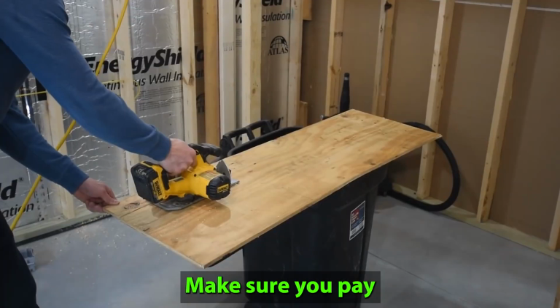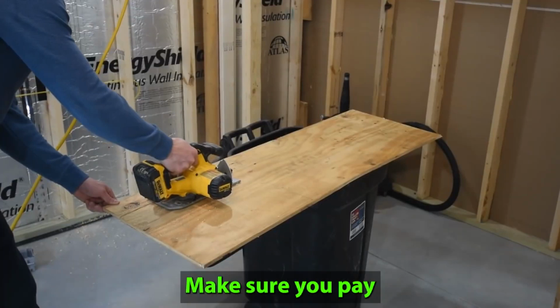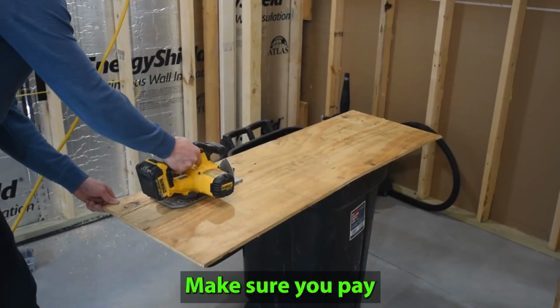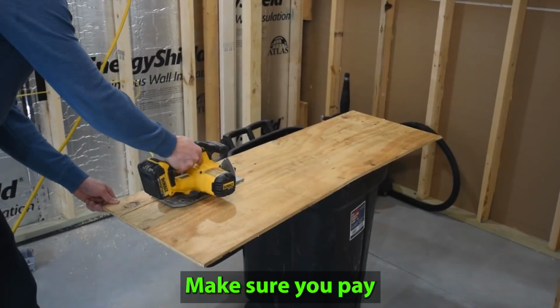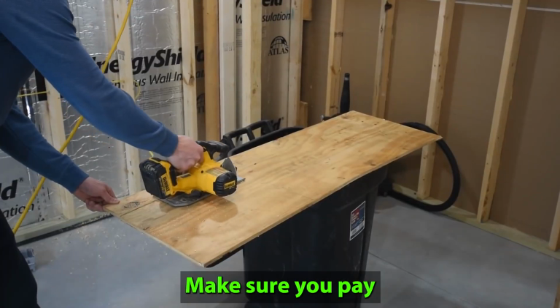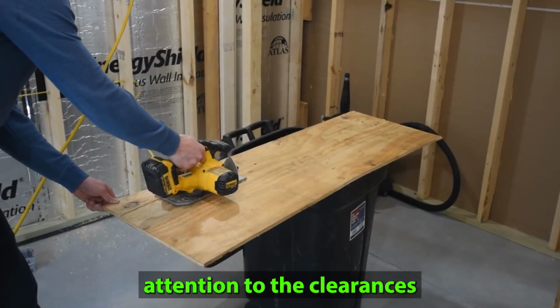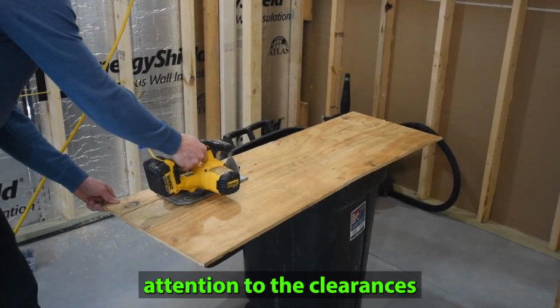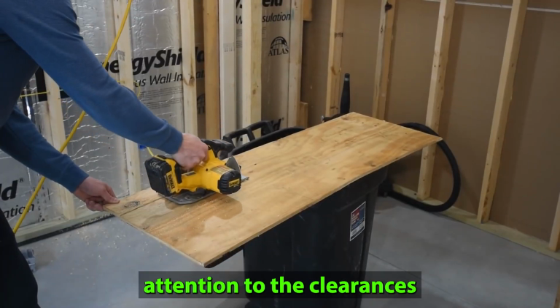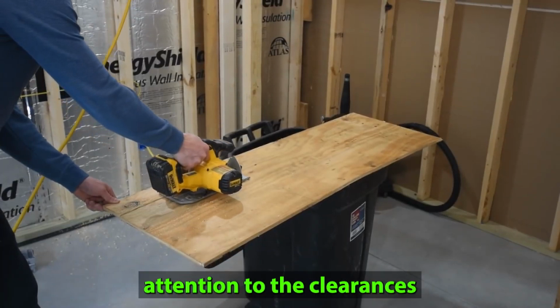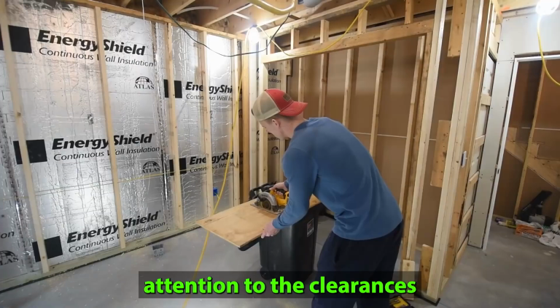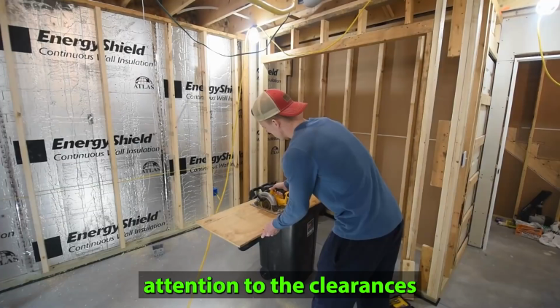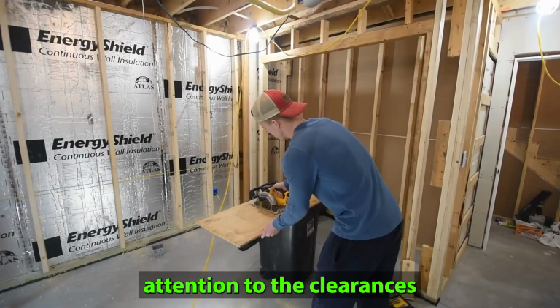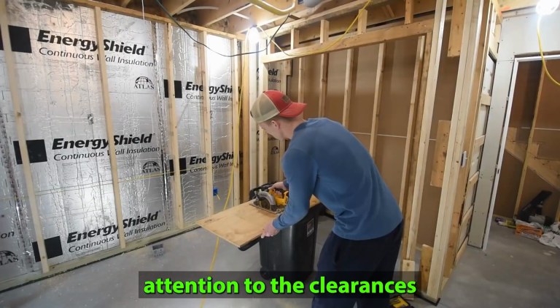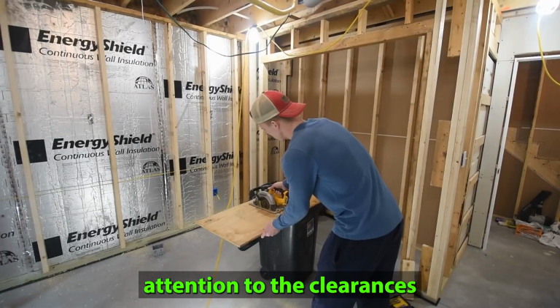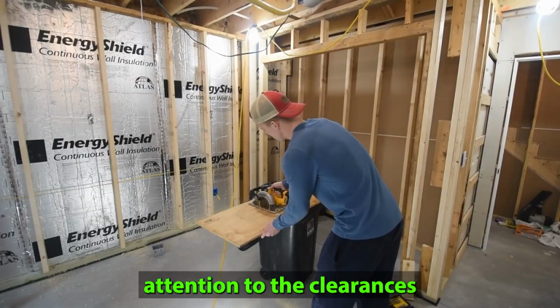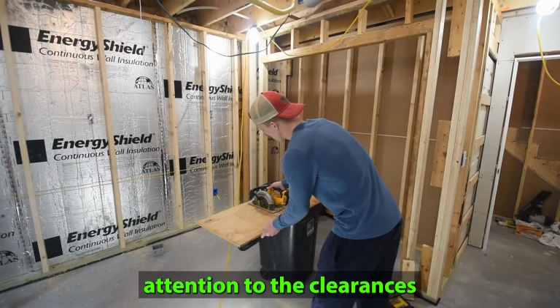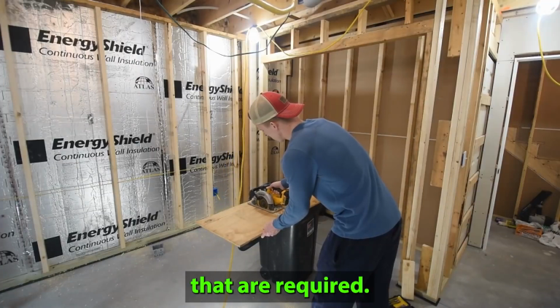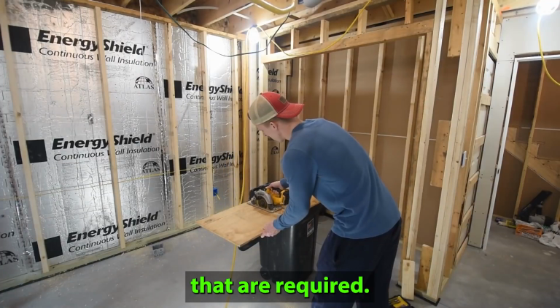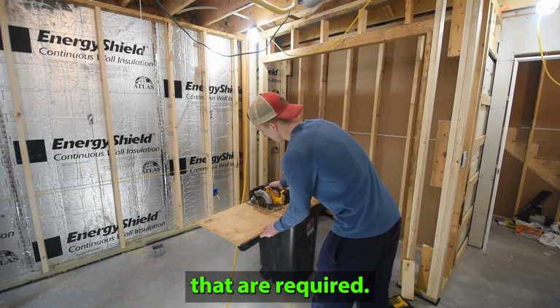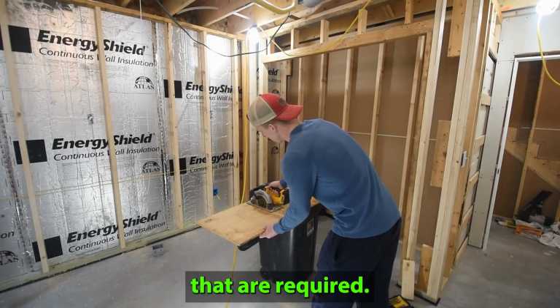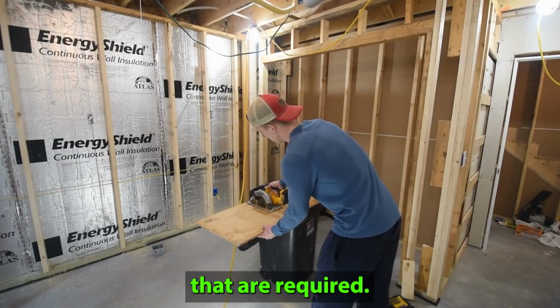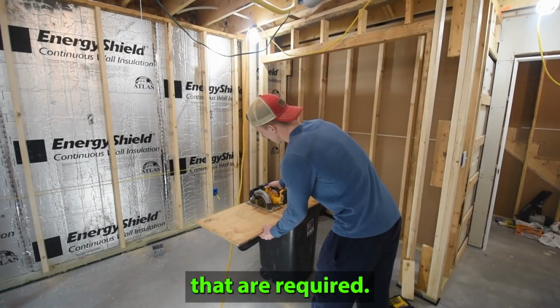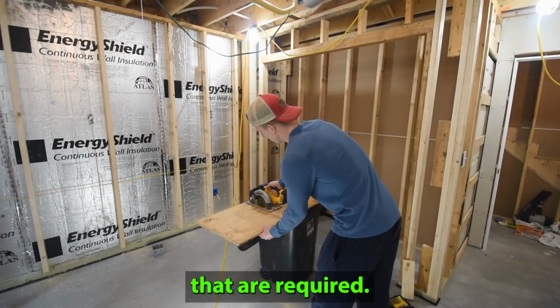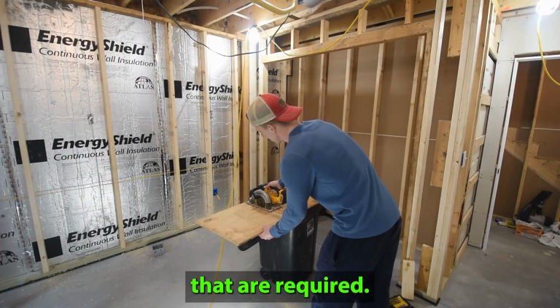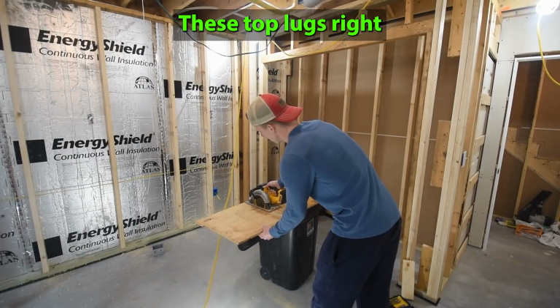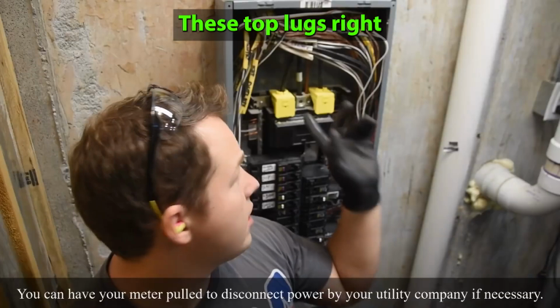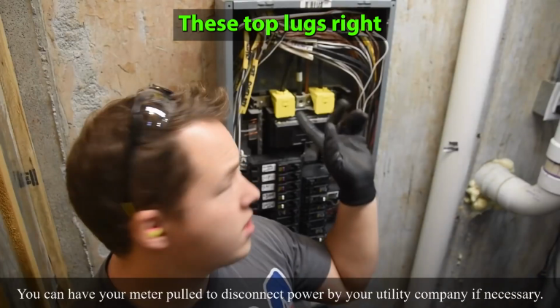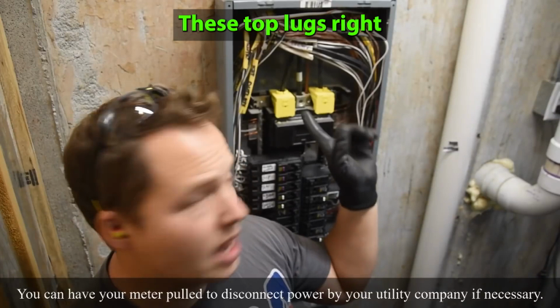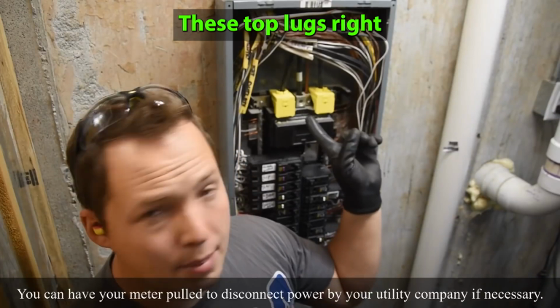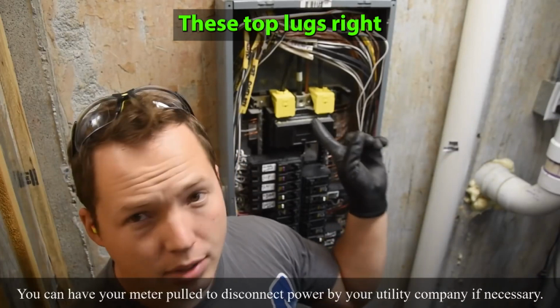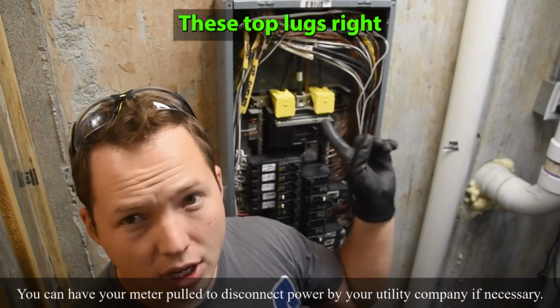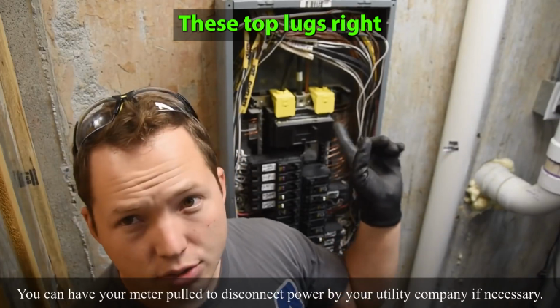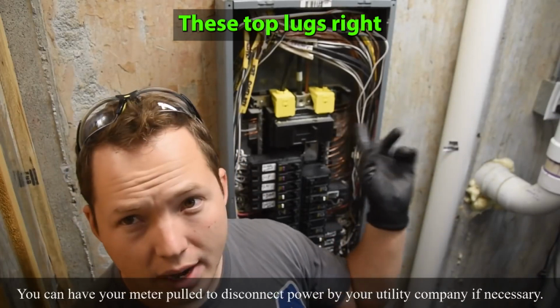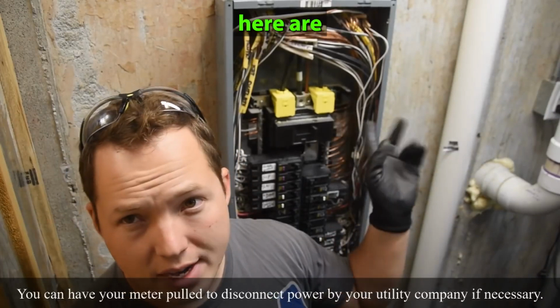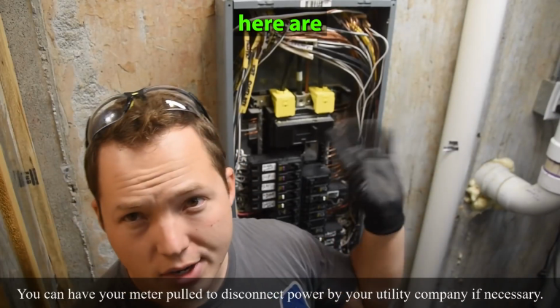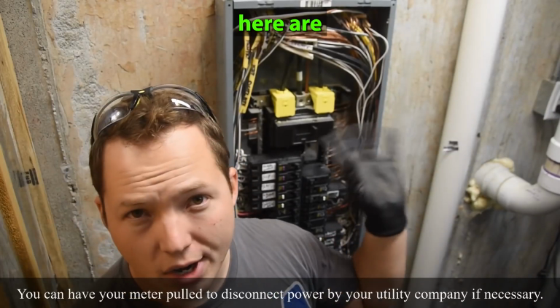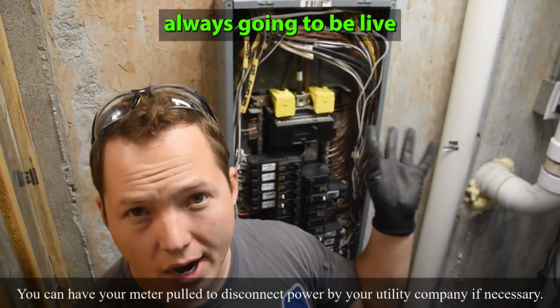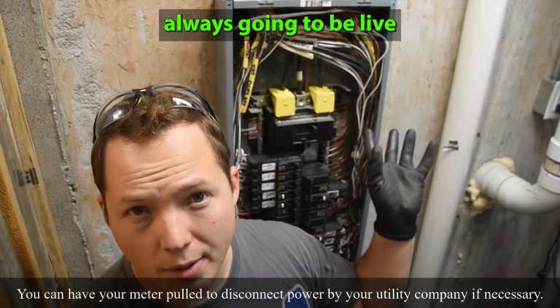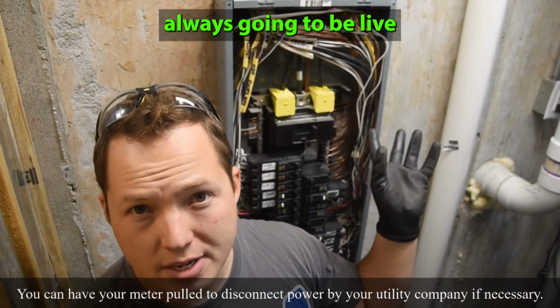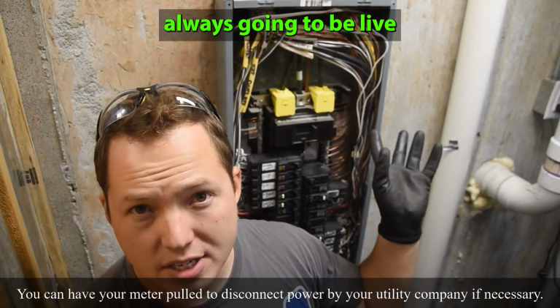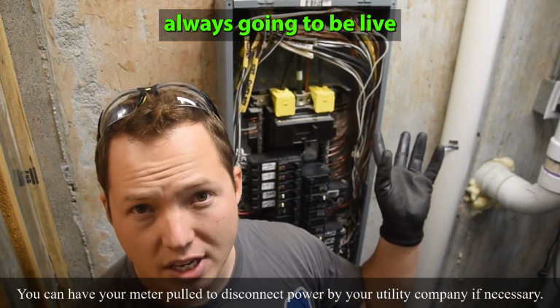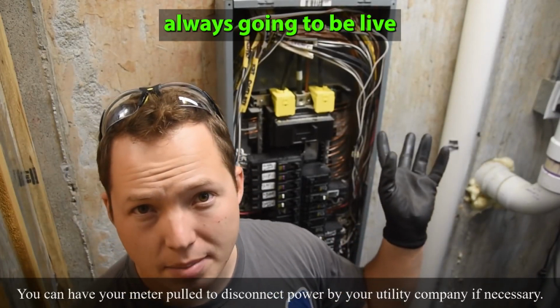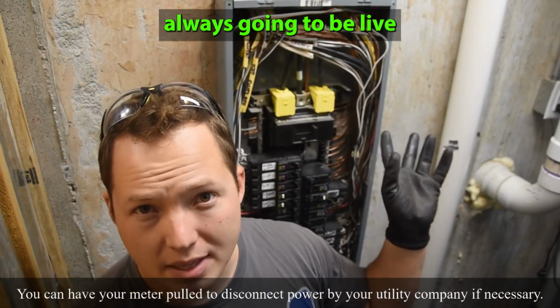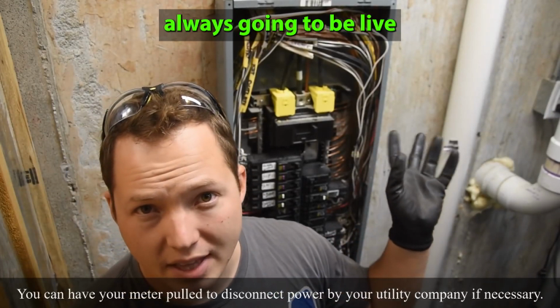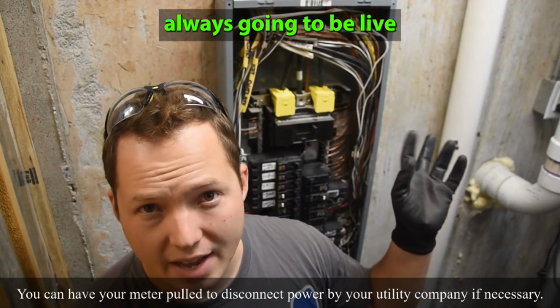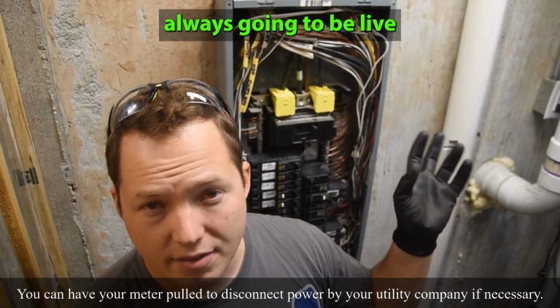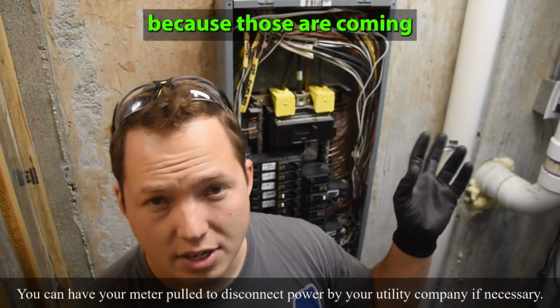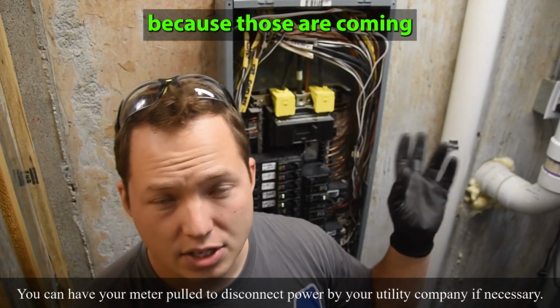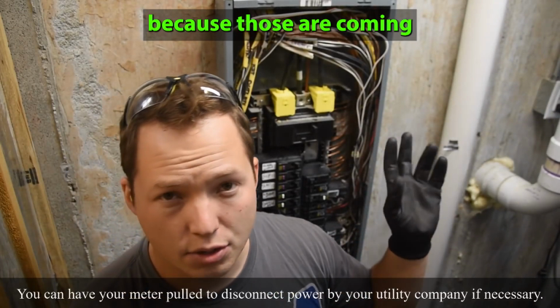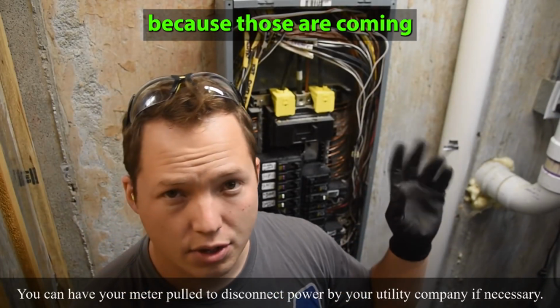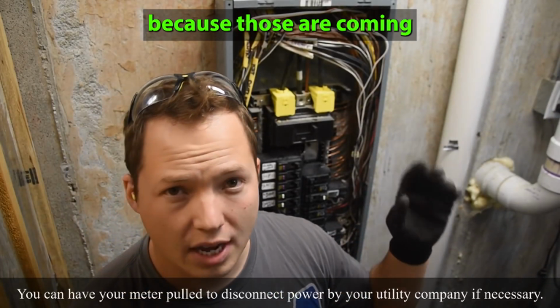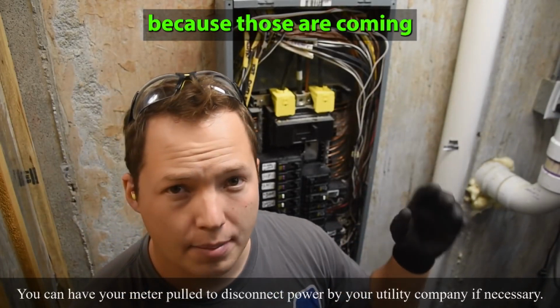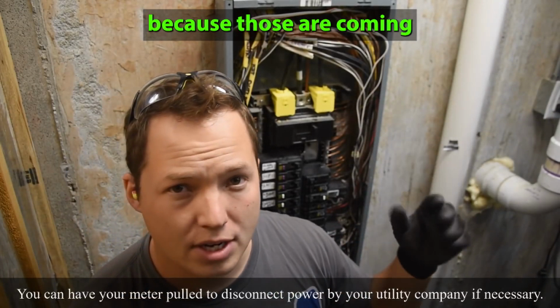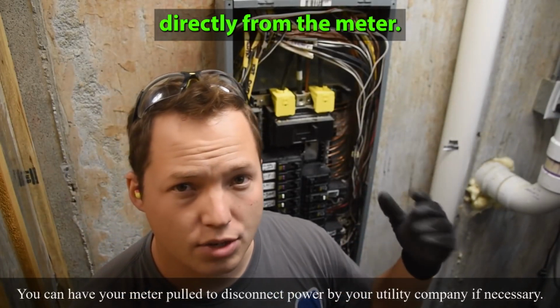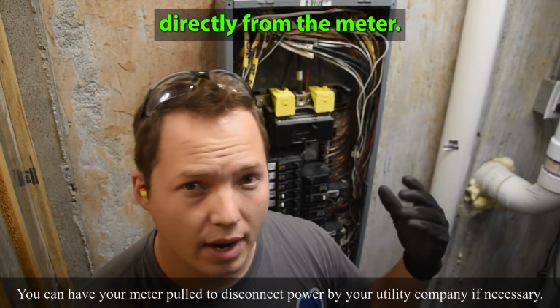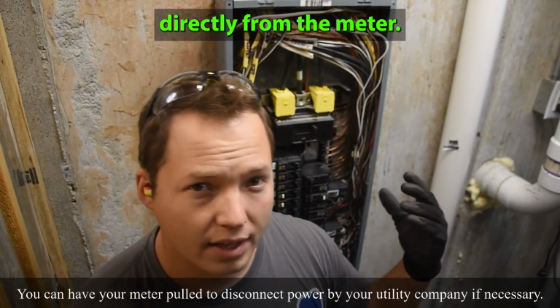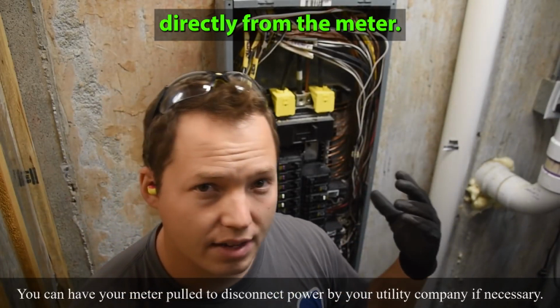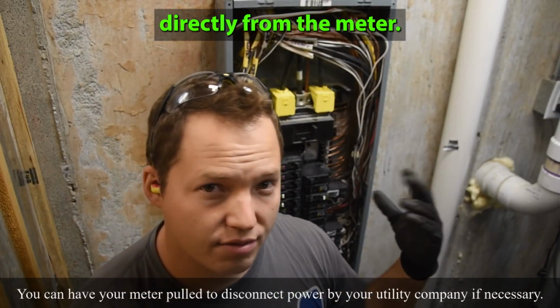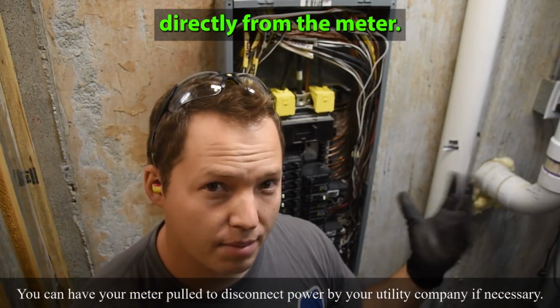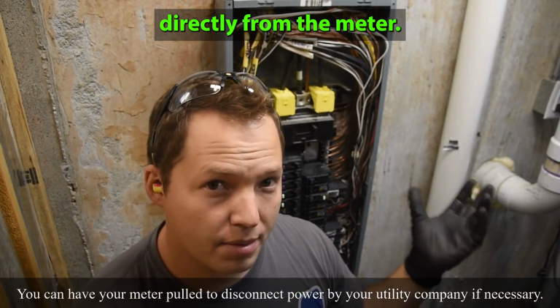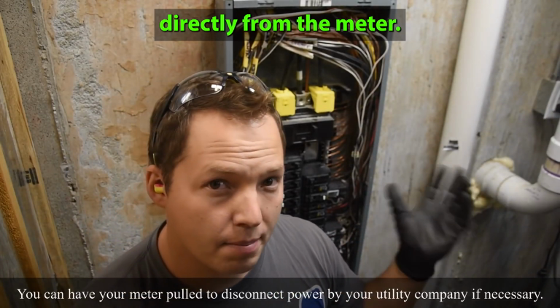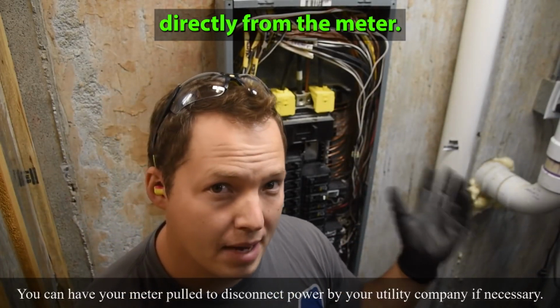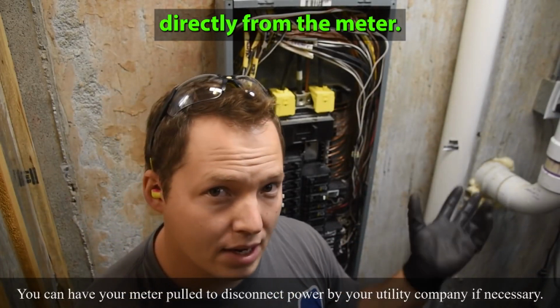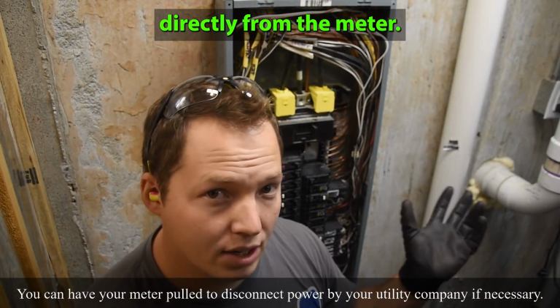Make sure you pay attention to the clearances that are required. These top lugs right here are always going to be live because those are coming directly from the meter.